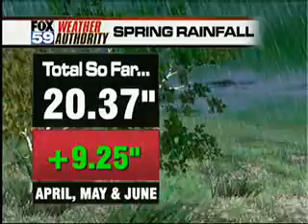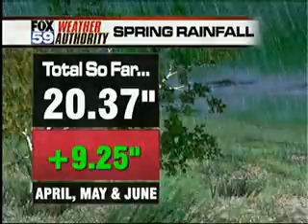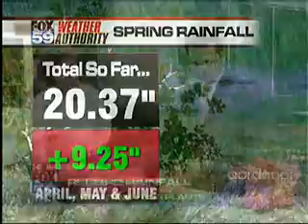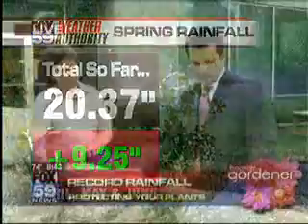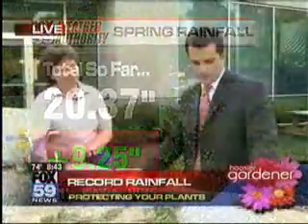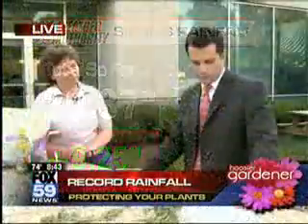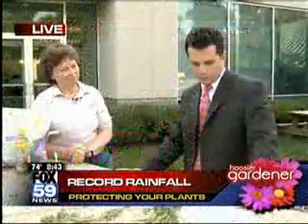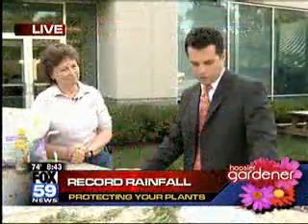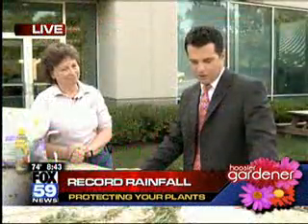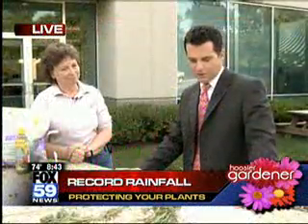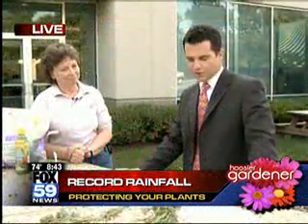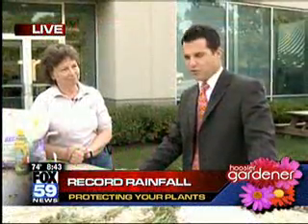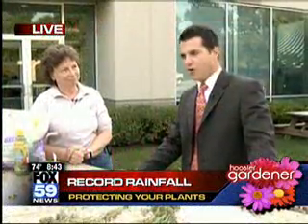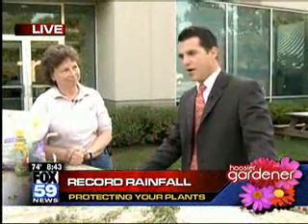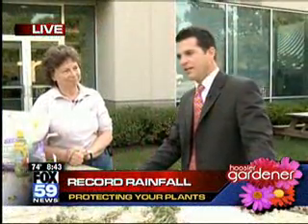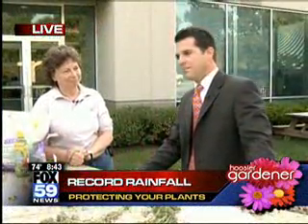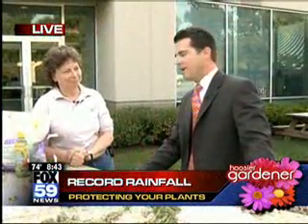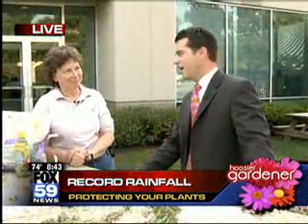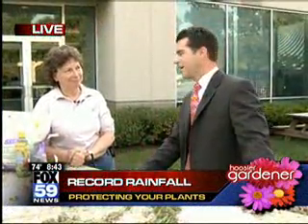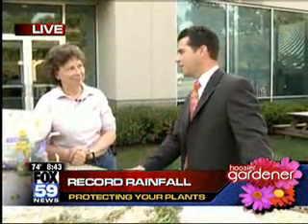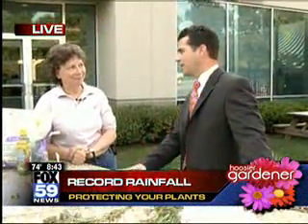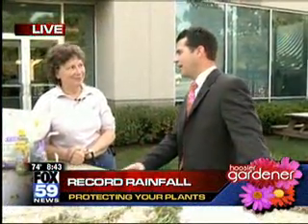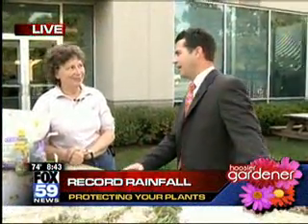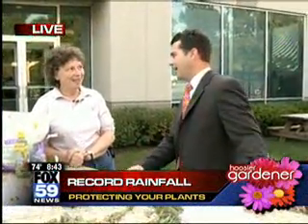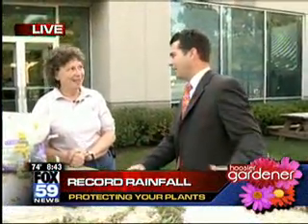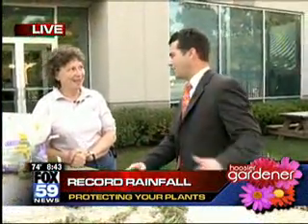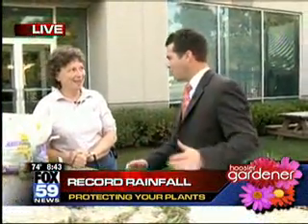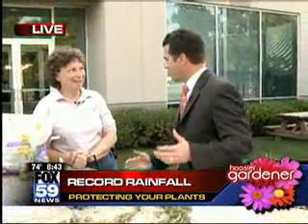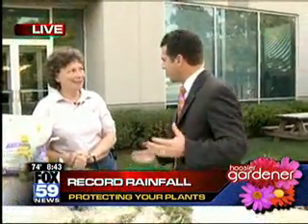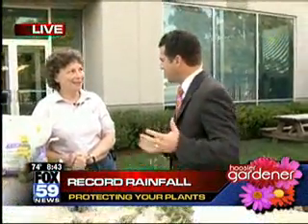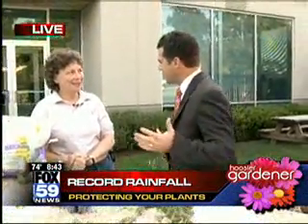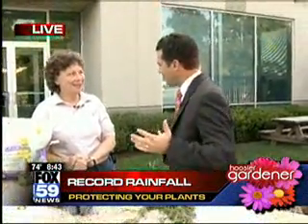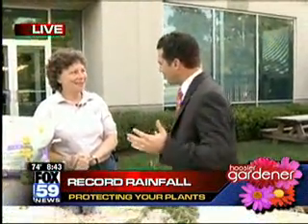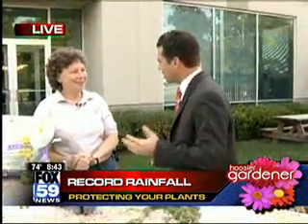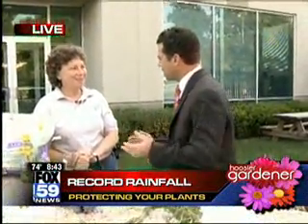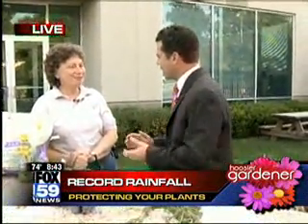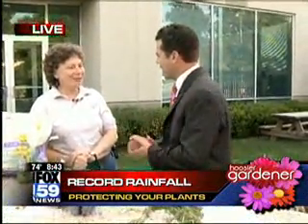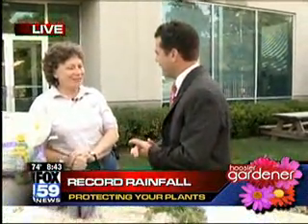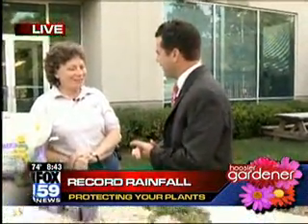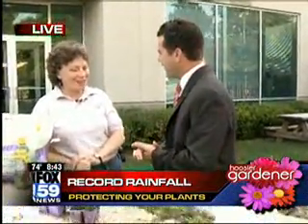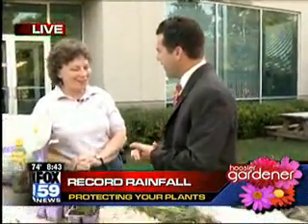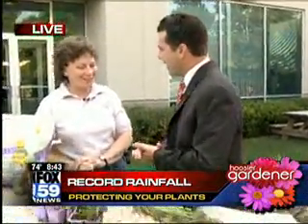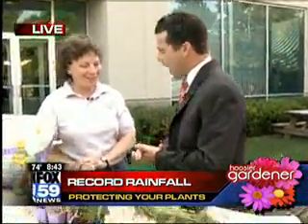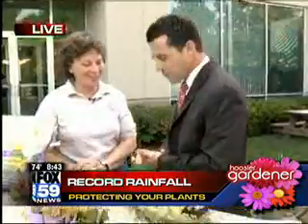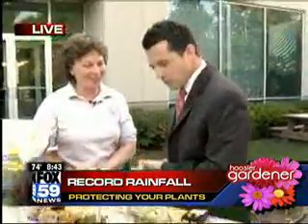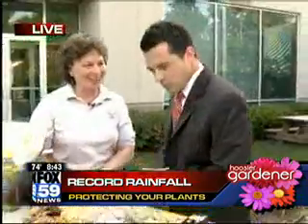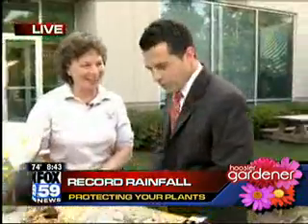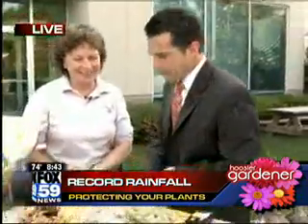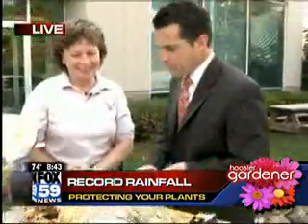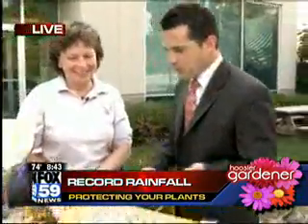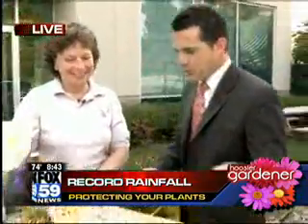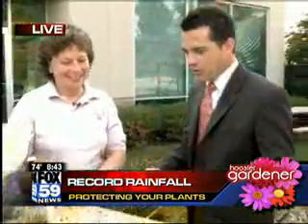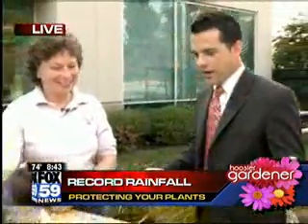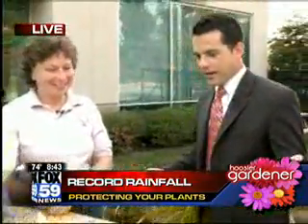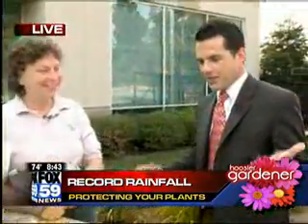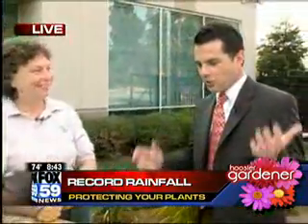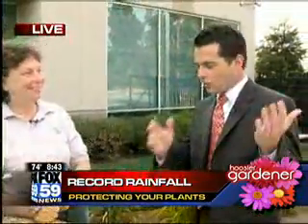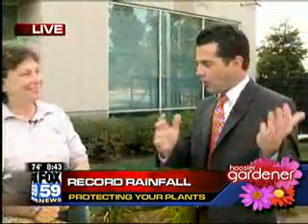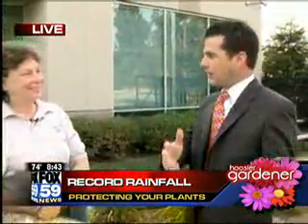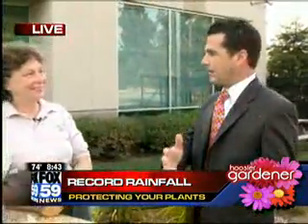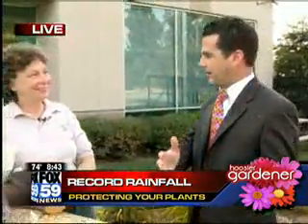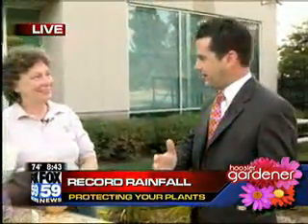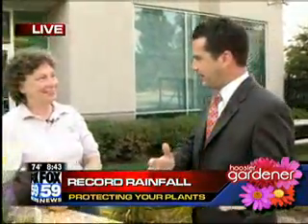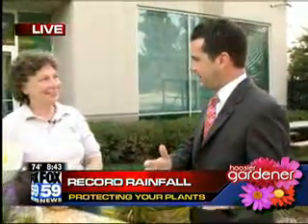Joining us right now is Hoosier gardener Jo Ellen Myers Sharp. Good morning, Jim. How are you this morning? I'm doing great. 20 inches of rainfall is pretty impressive just for a three-month period.